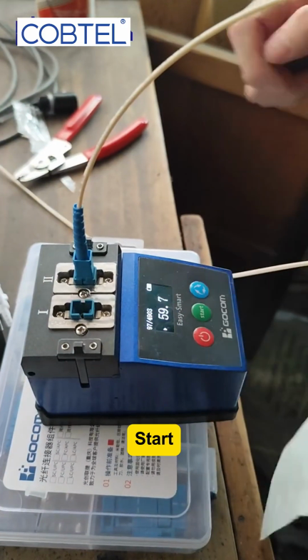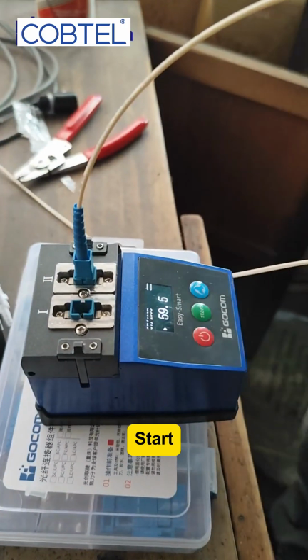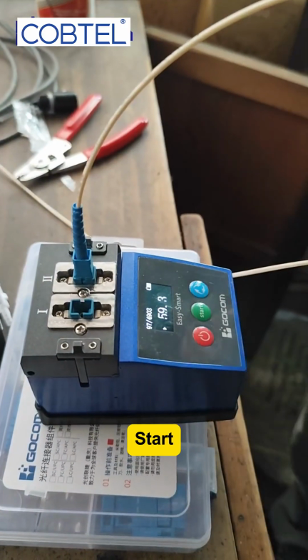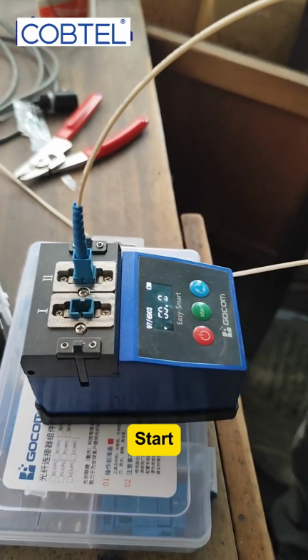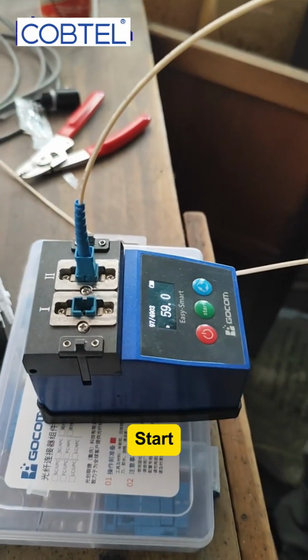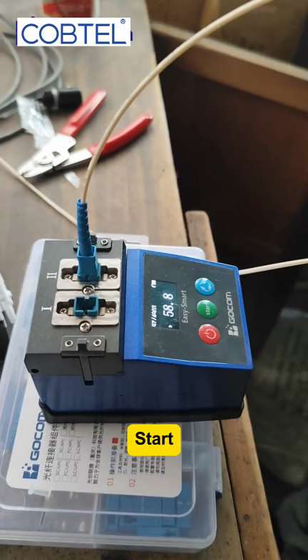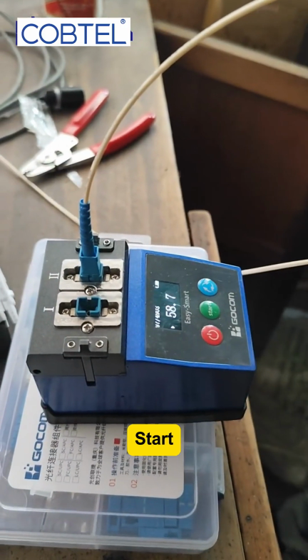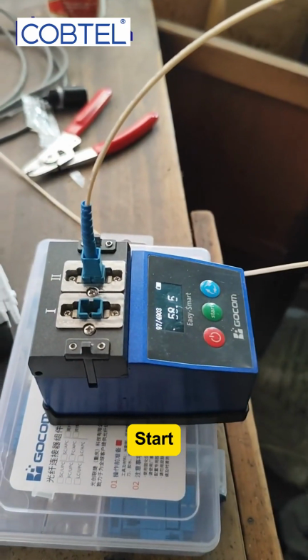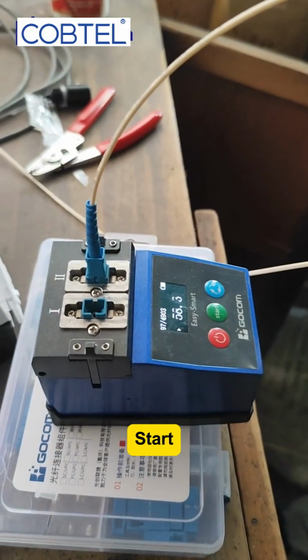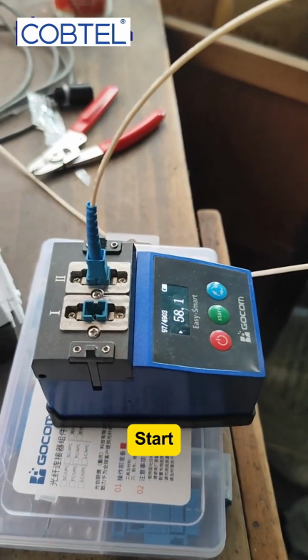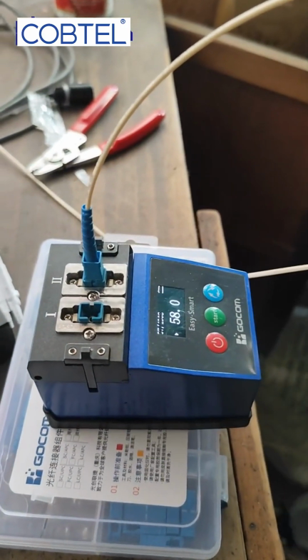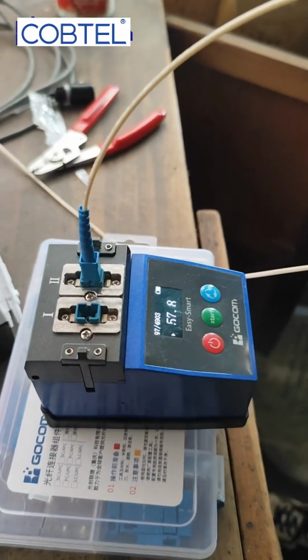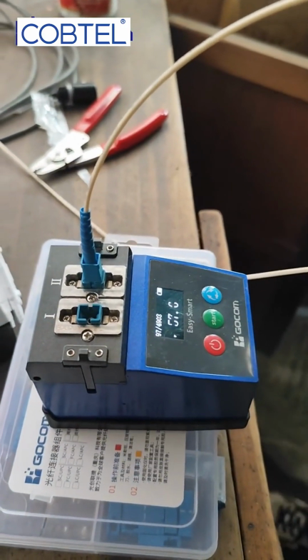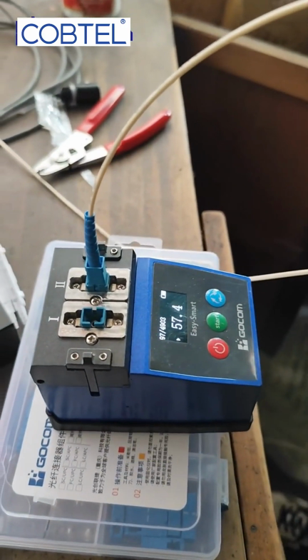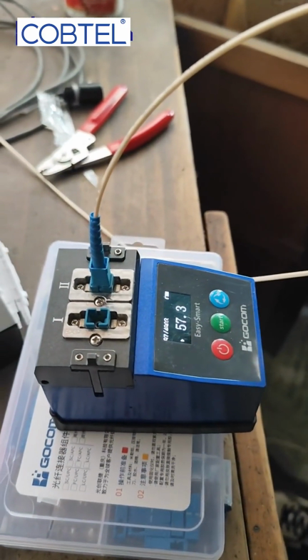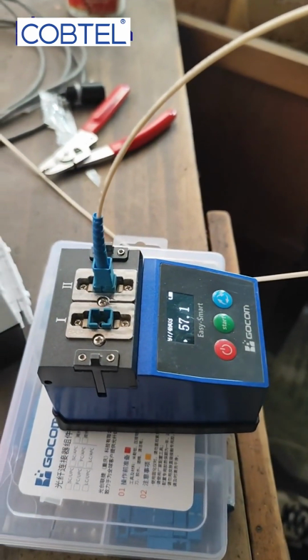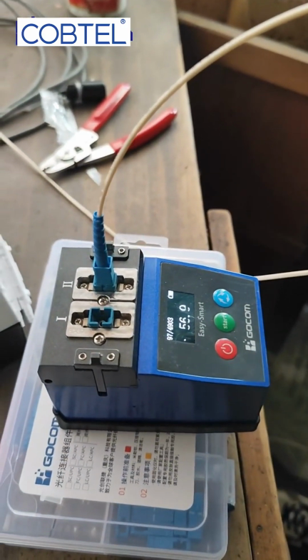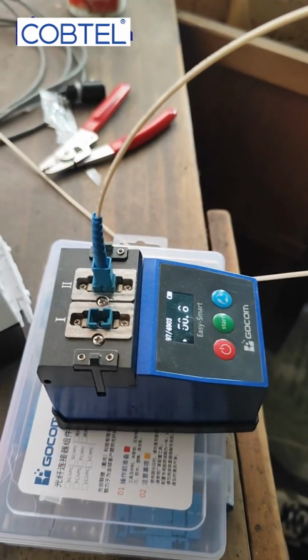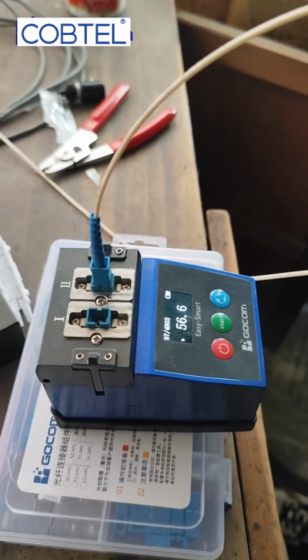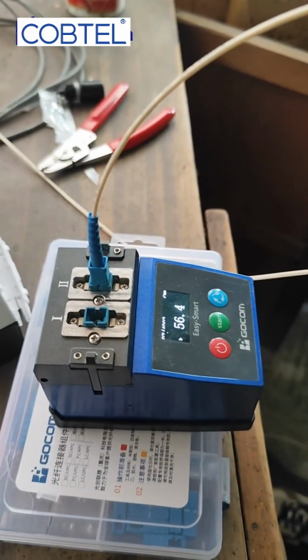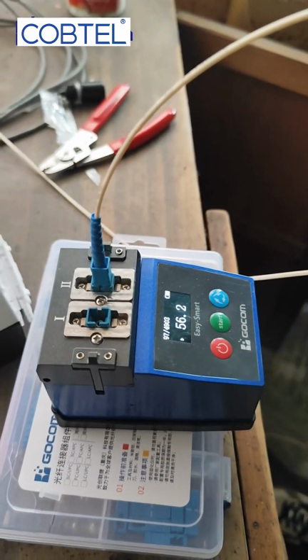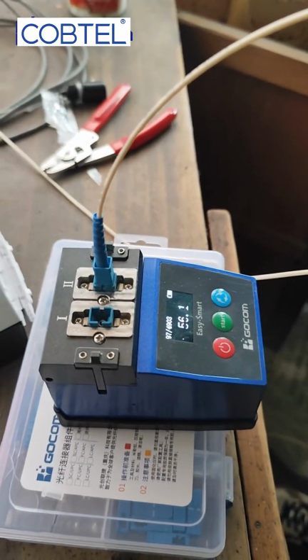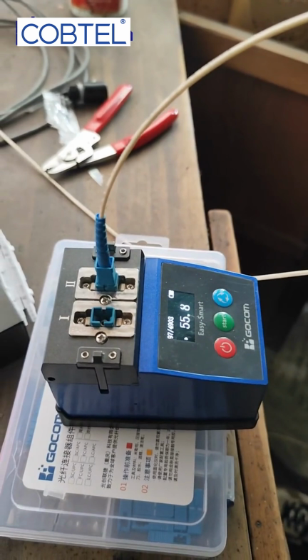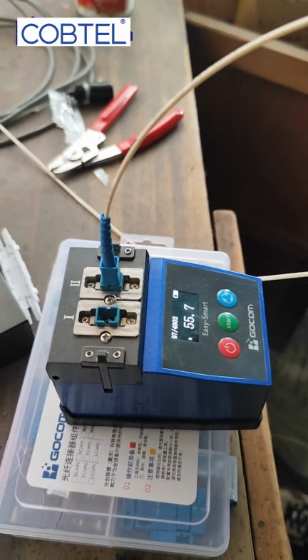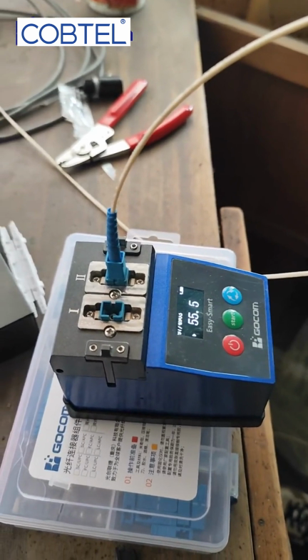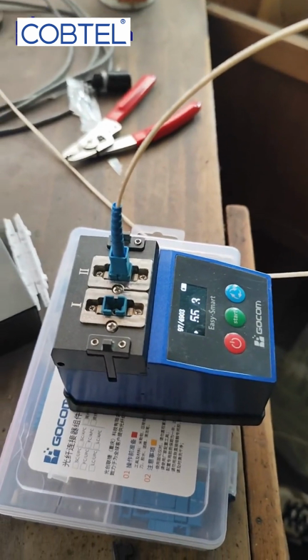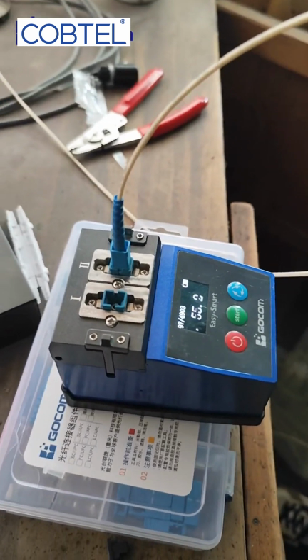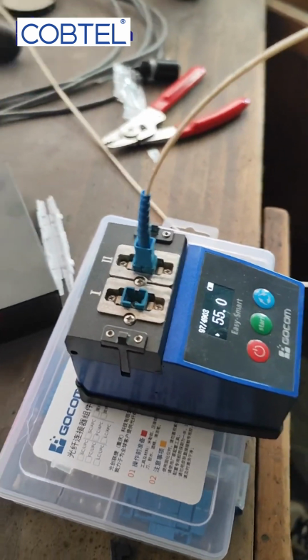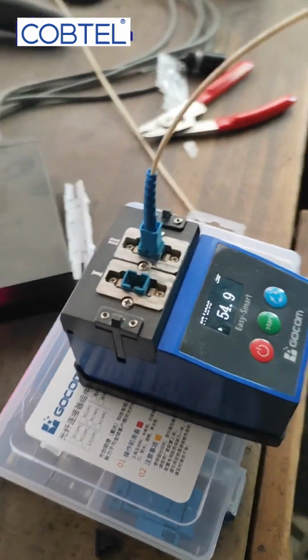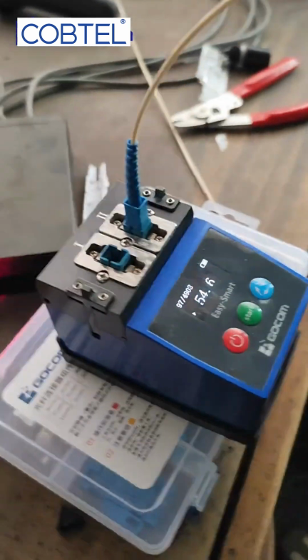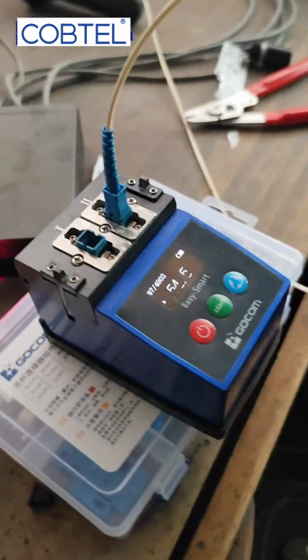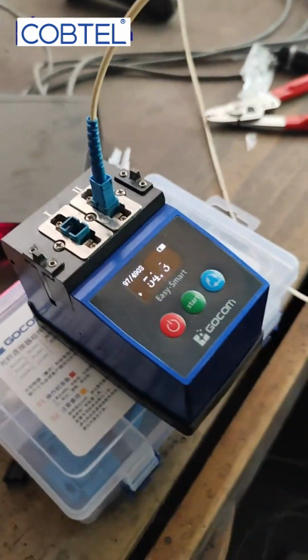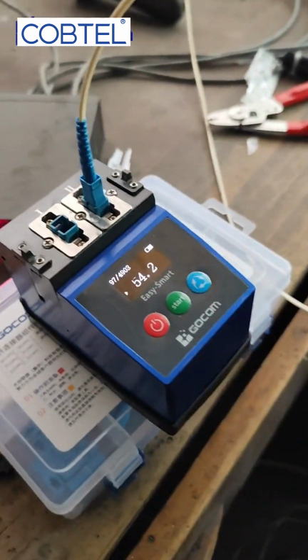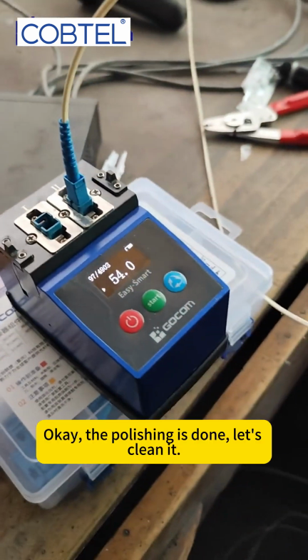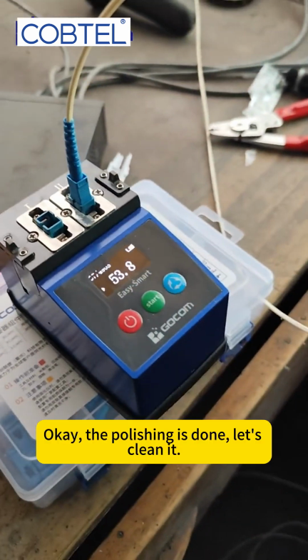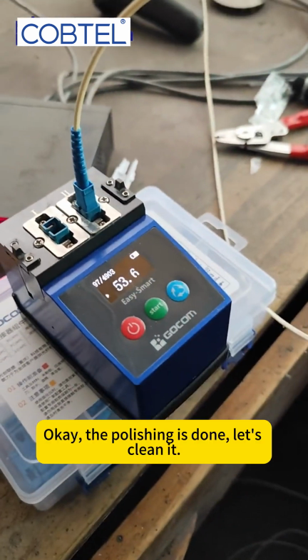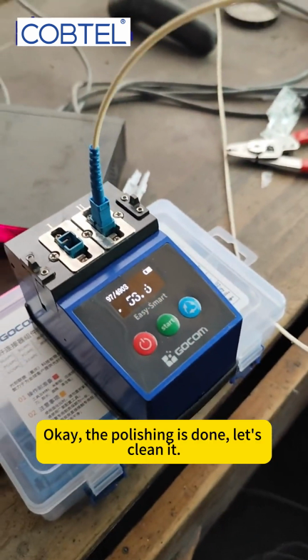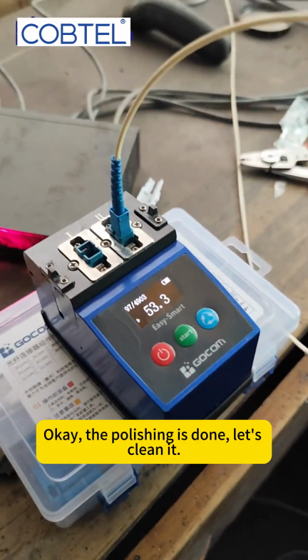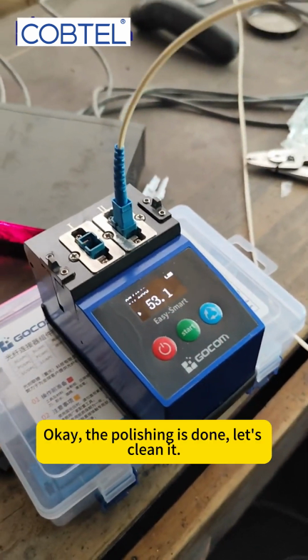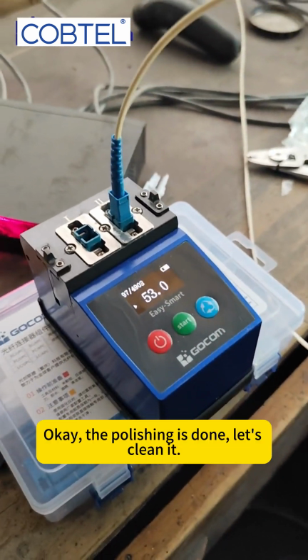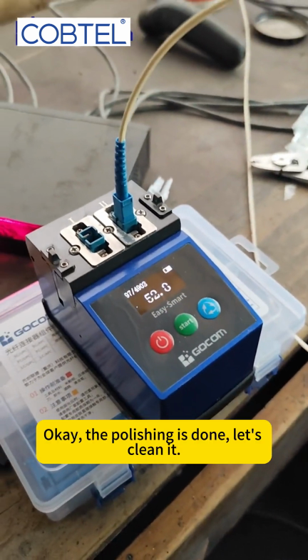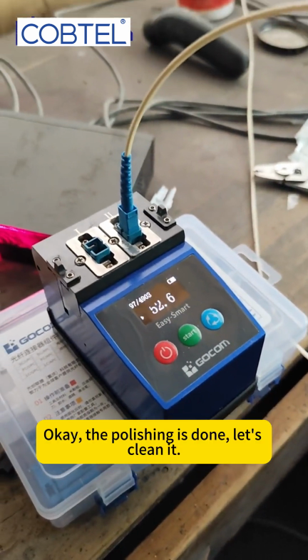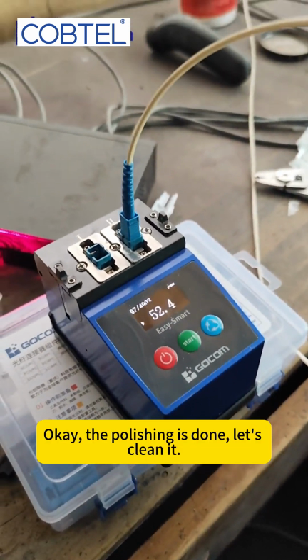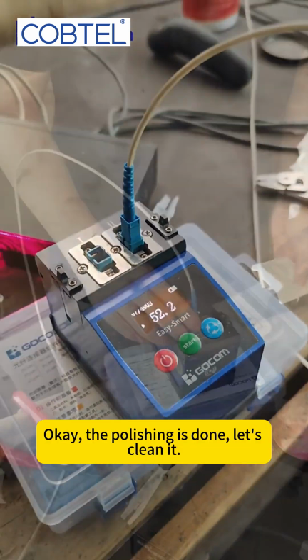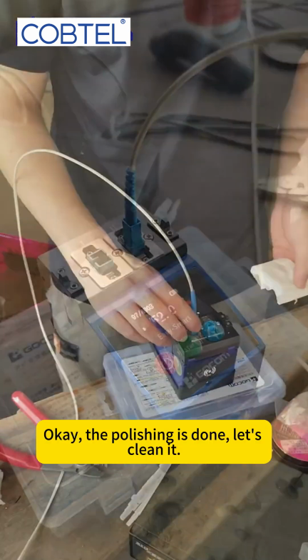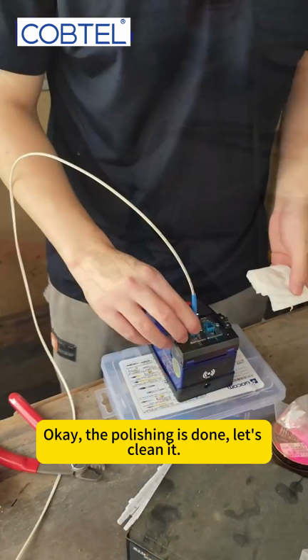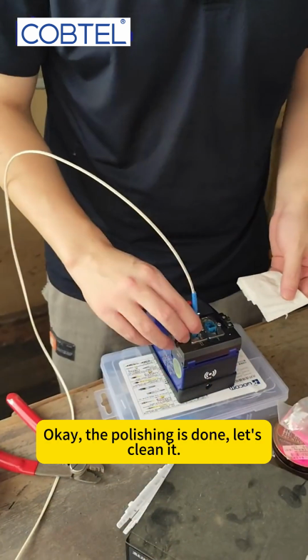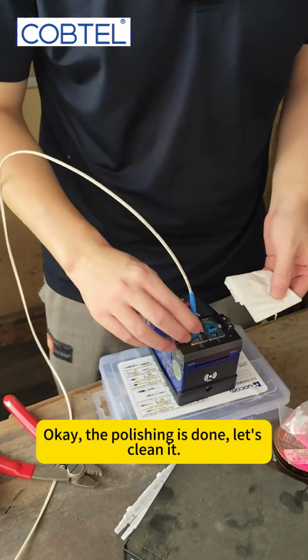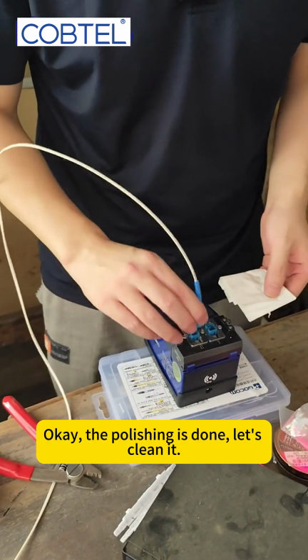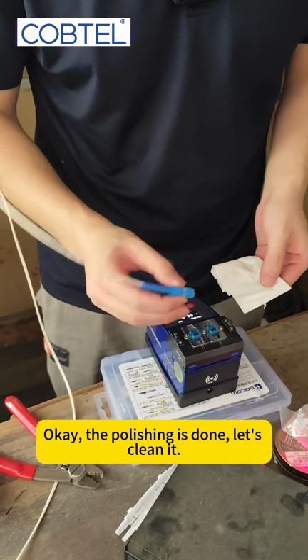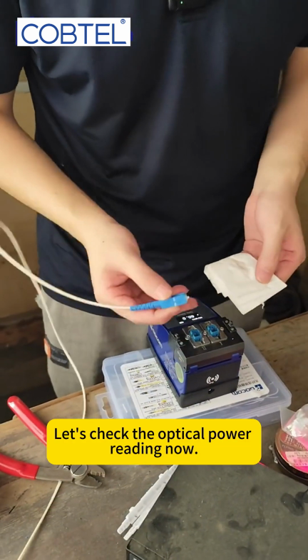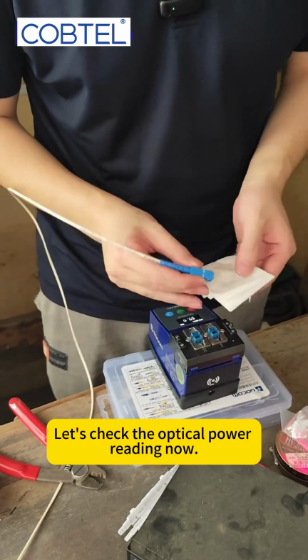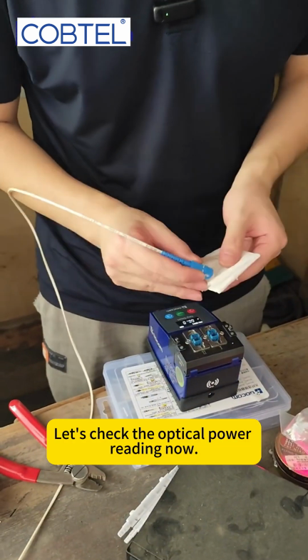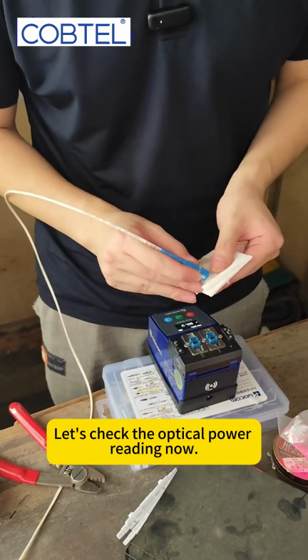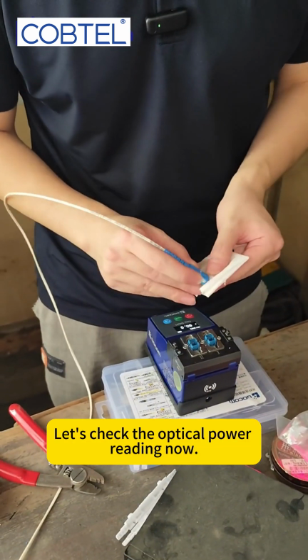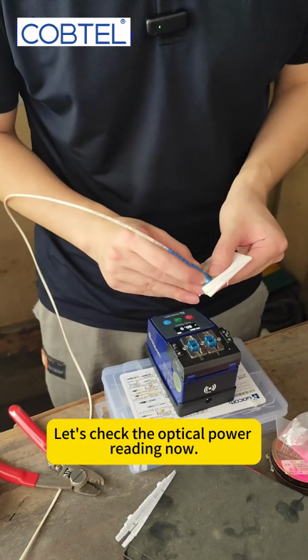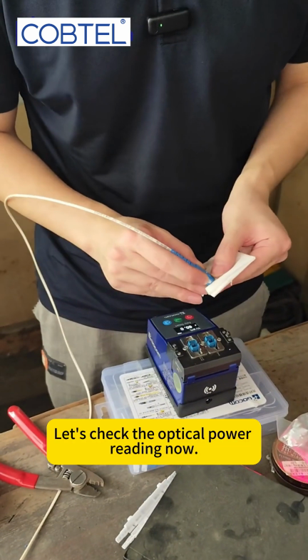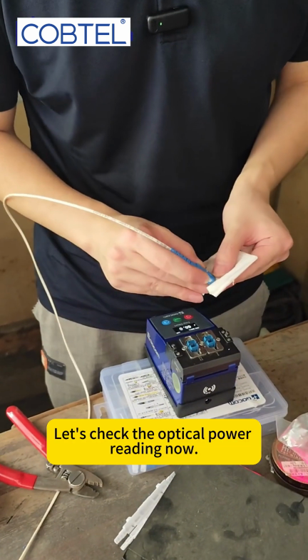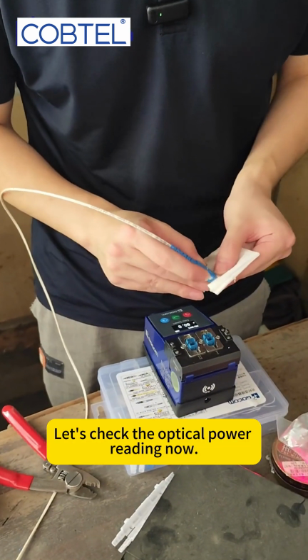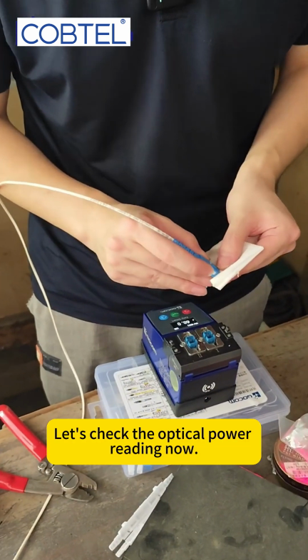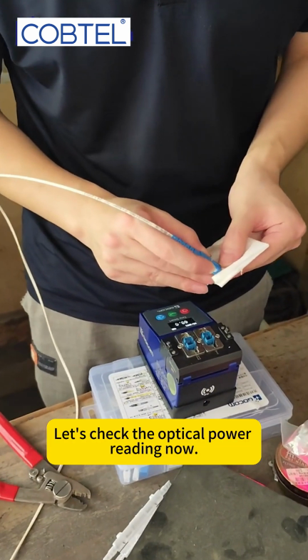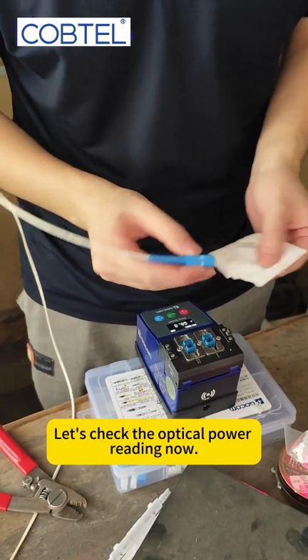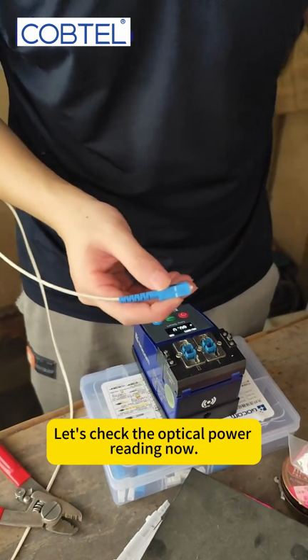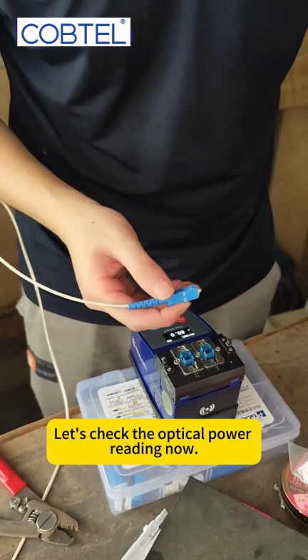Next, we start preparing for polishing. Take out our Cobotel fiber polishing equipment and press the start button. The polishing is done. Let's clean it.